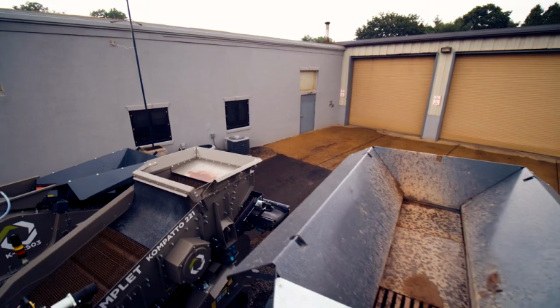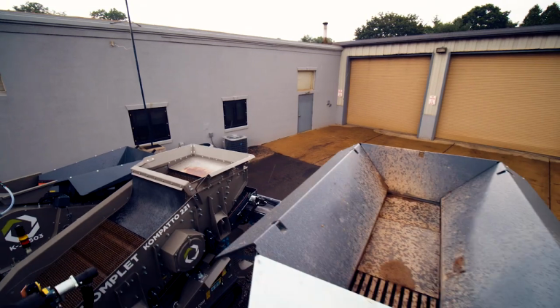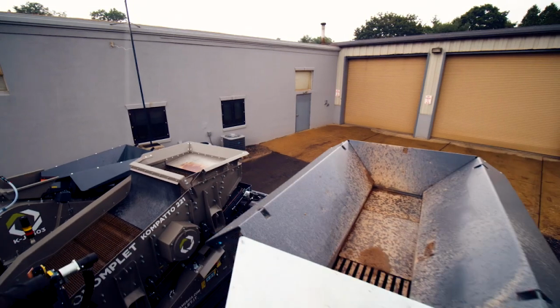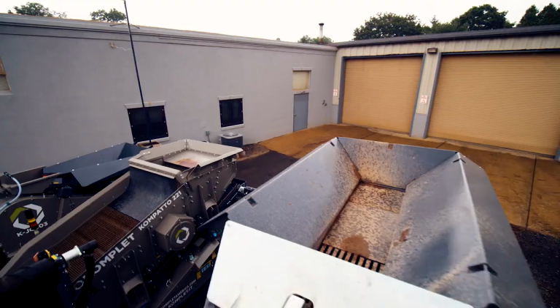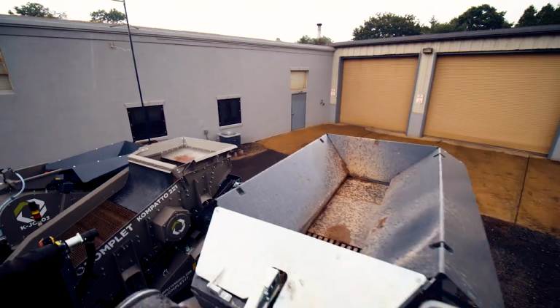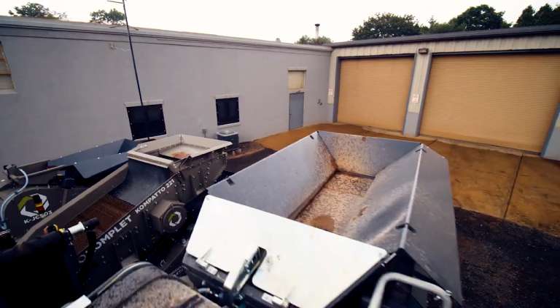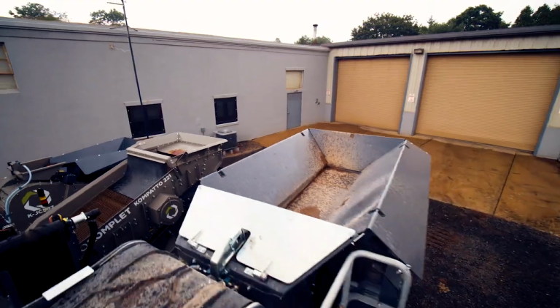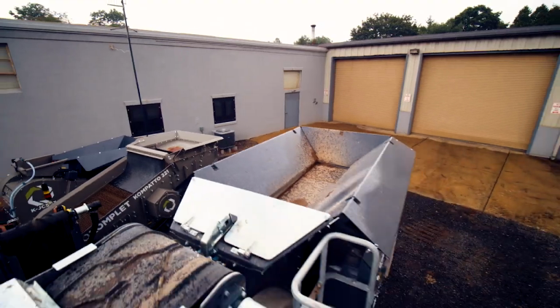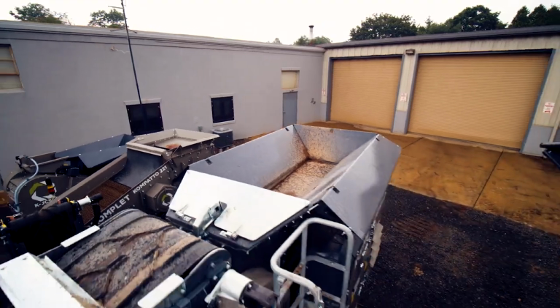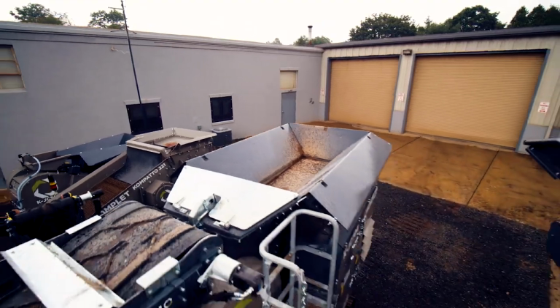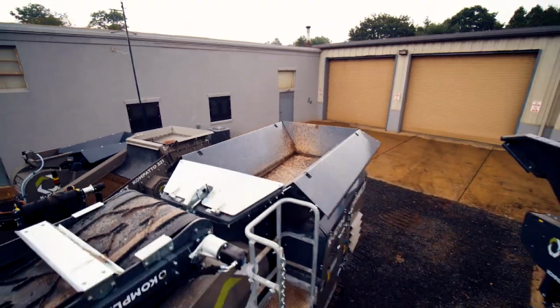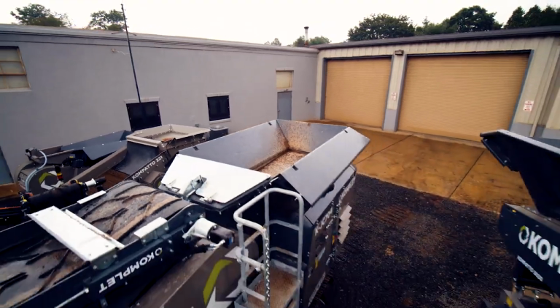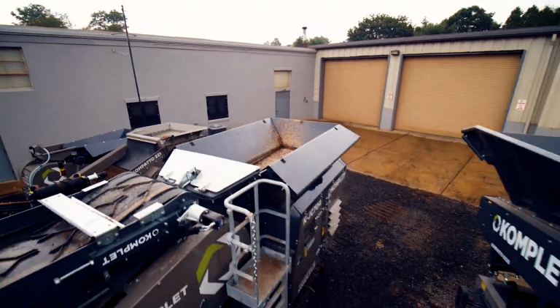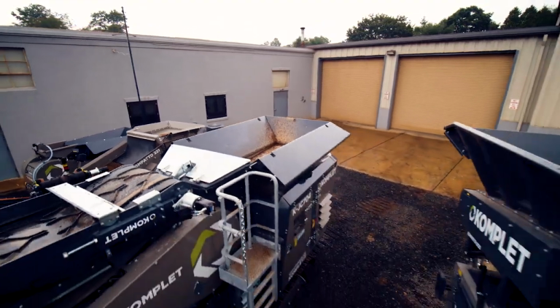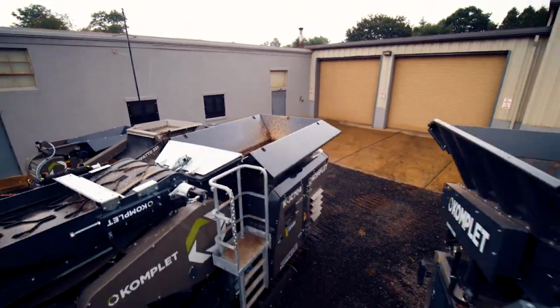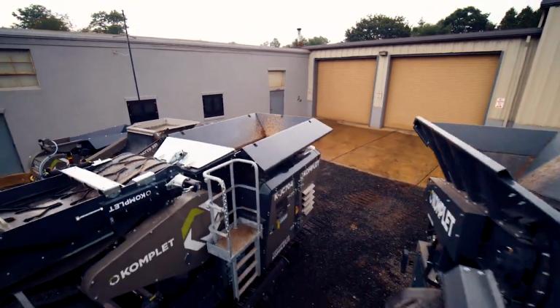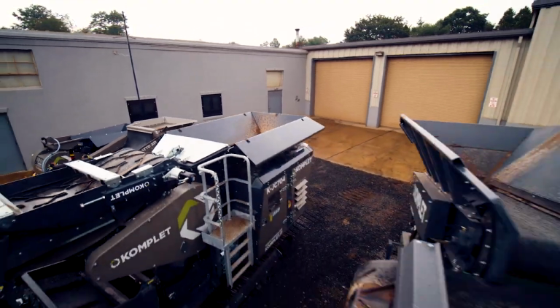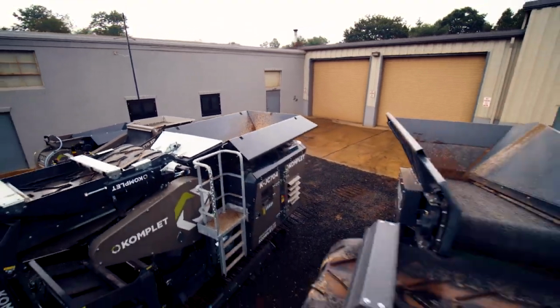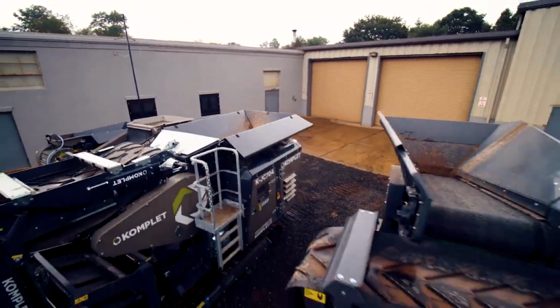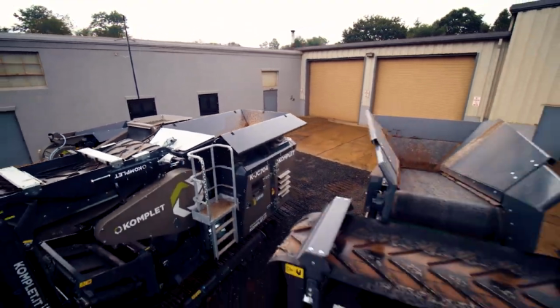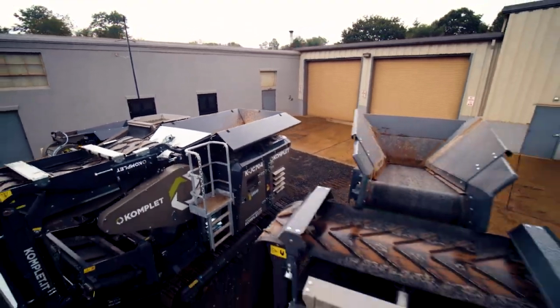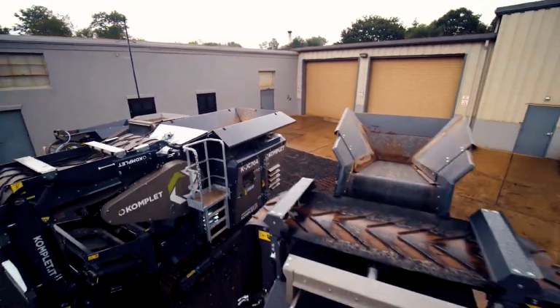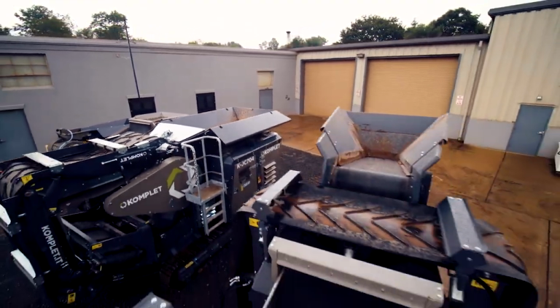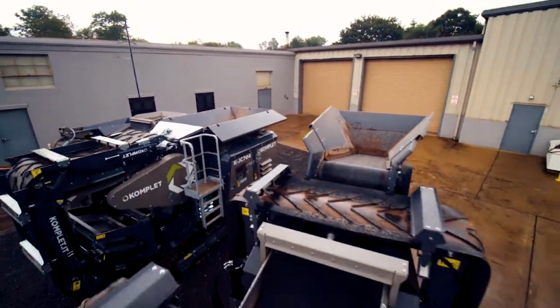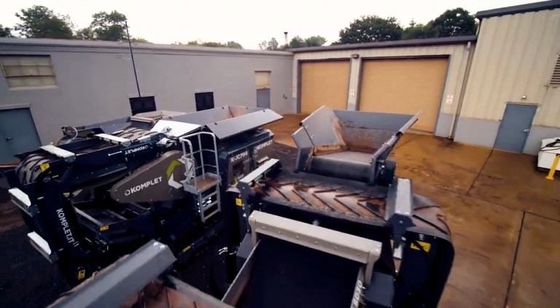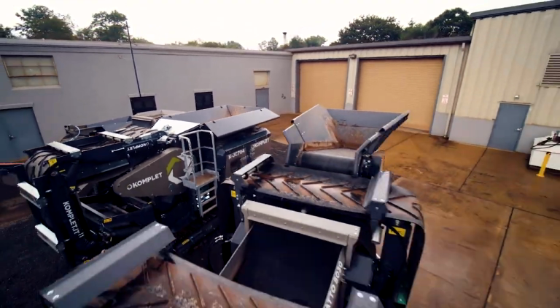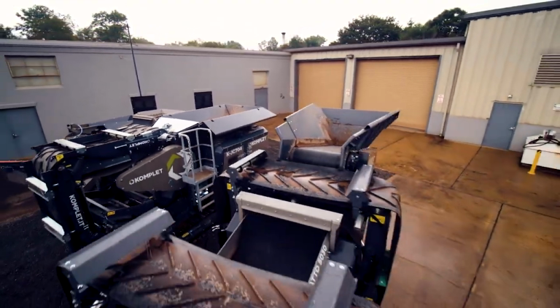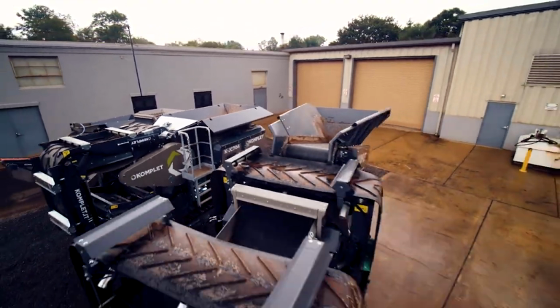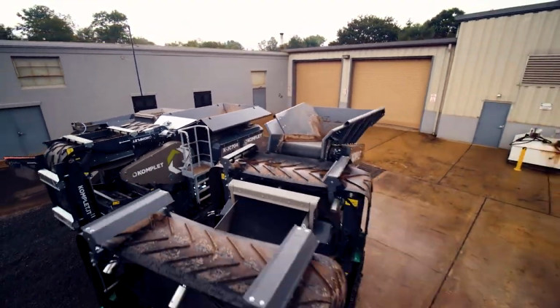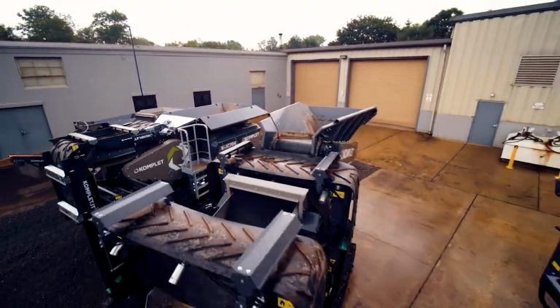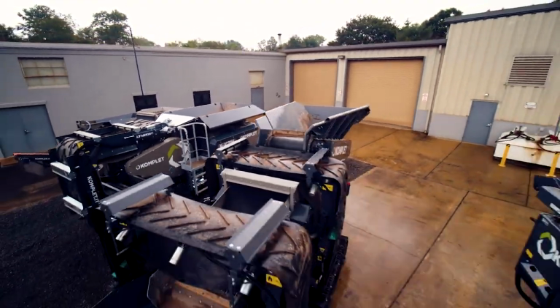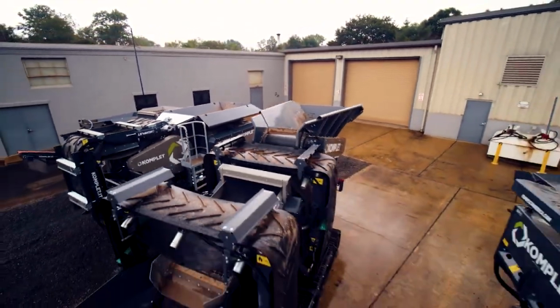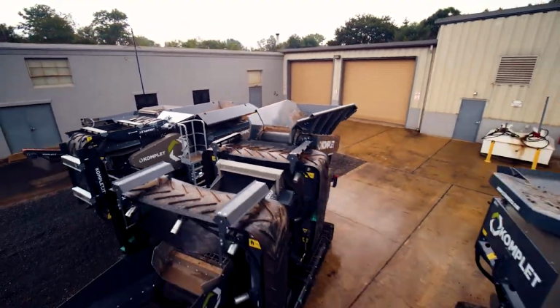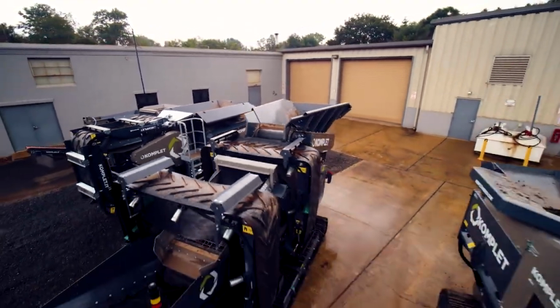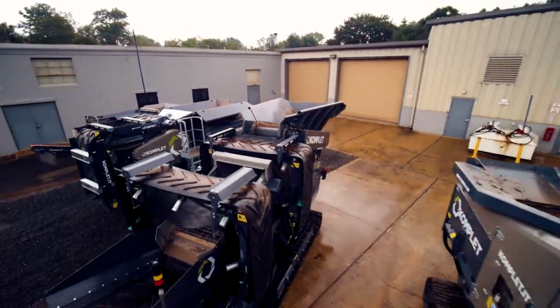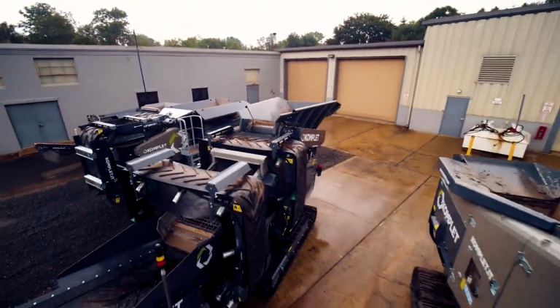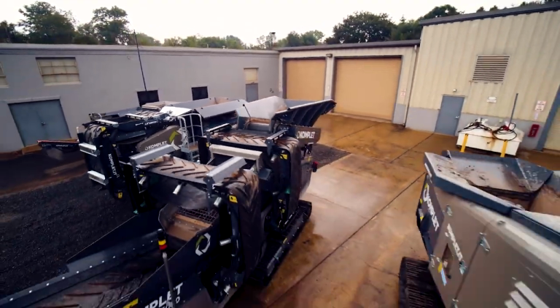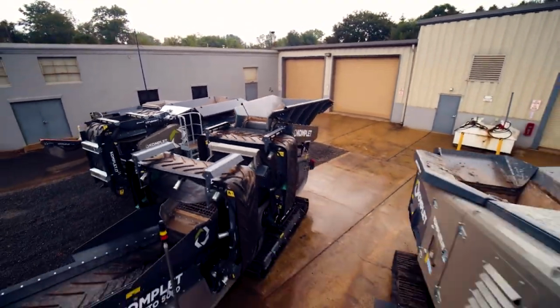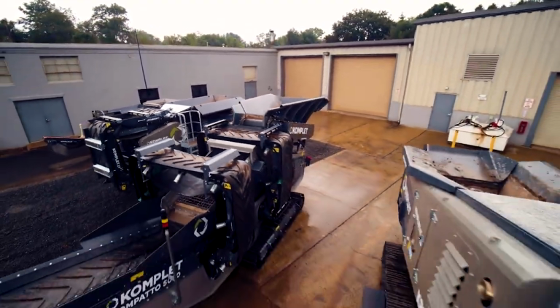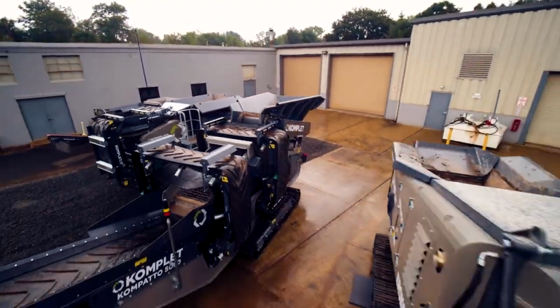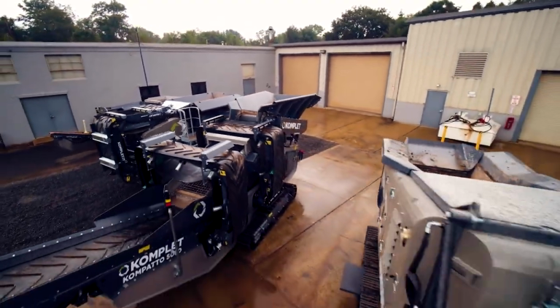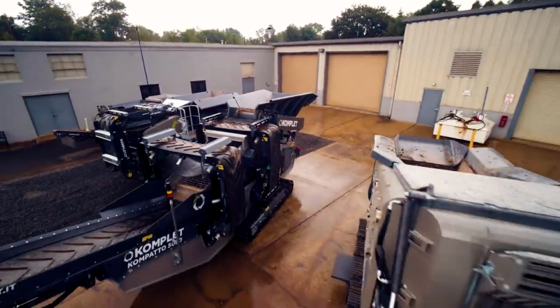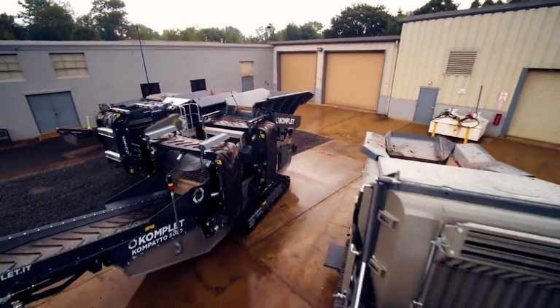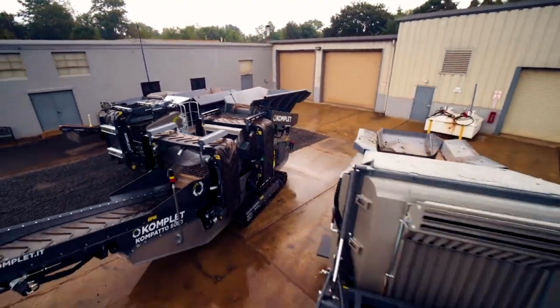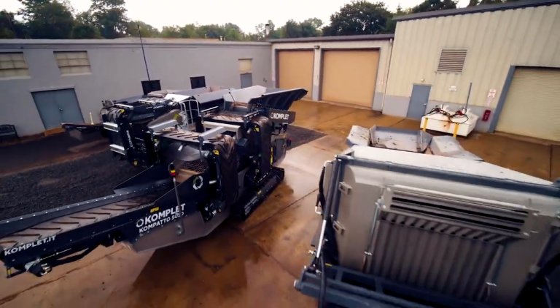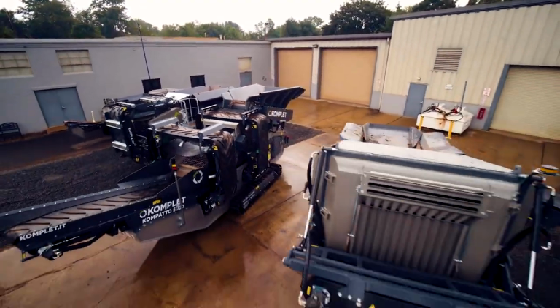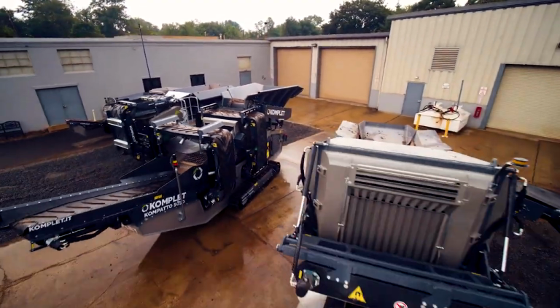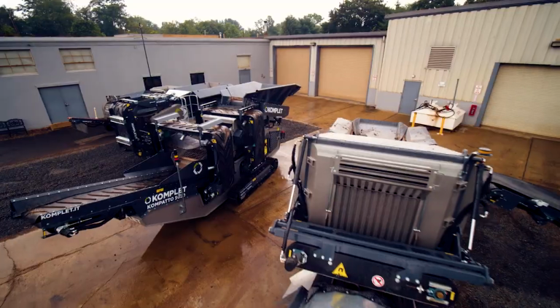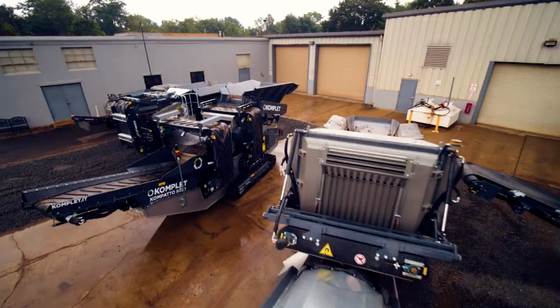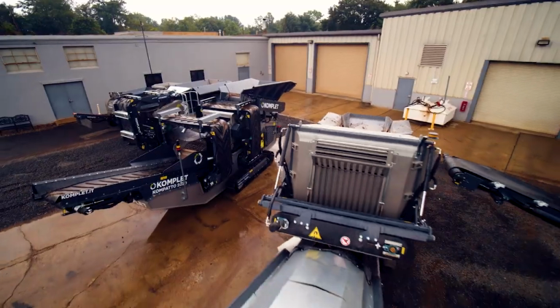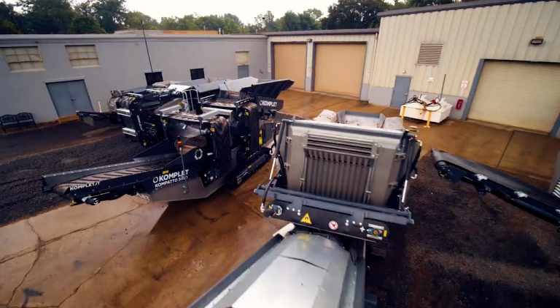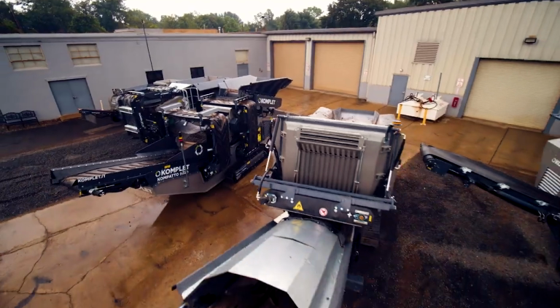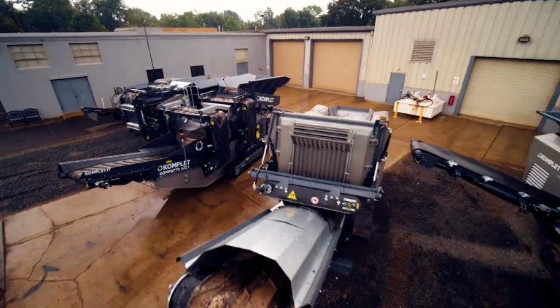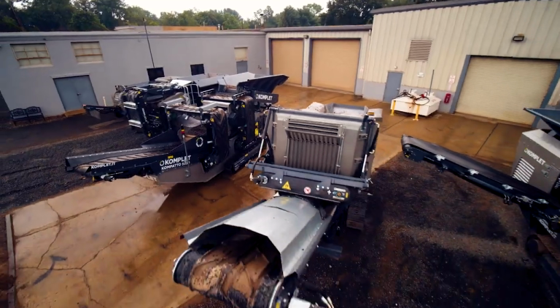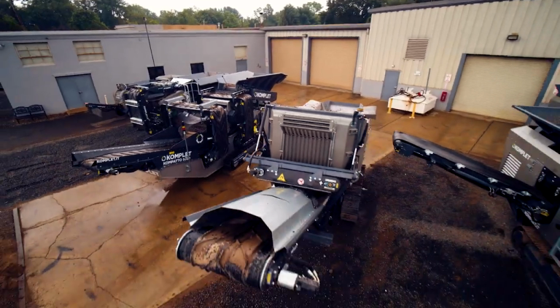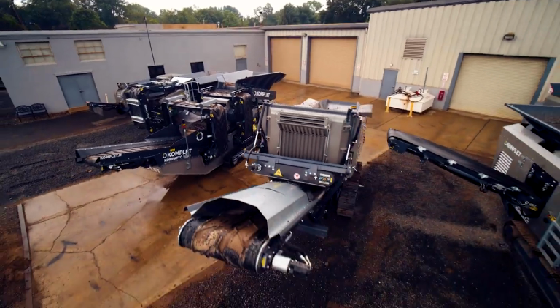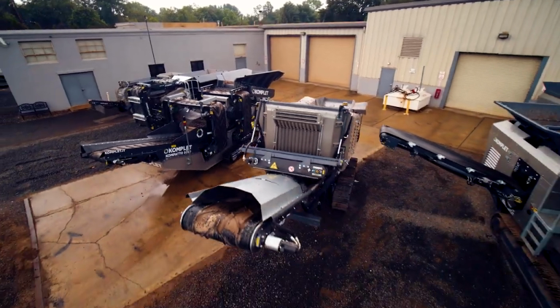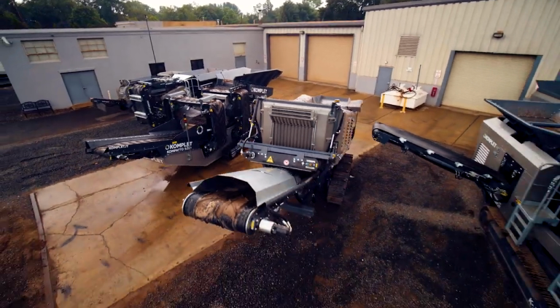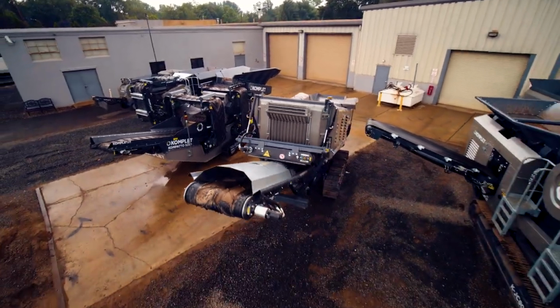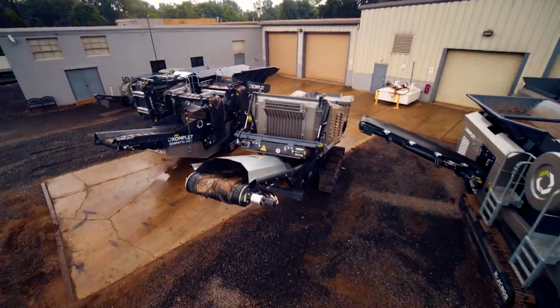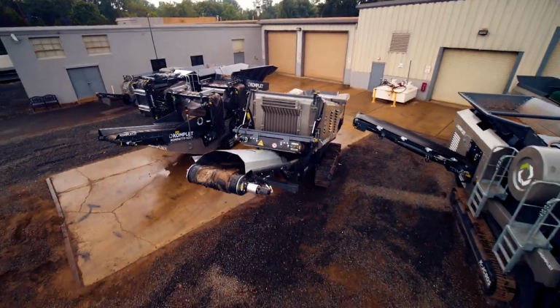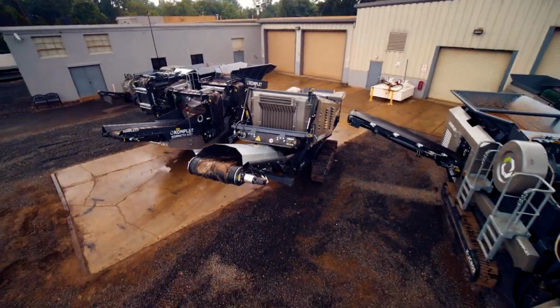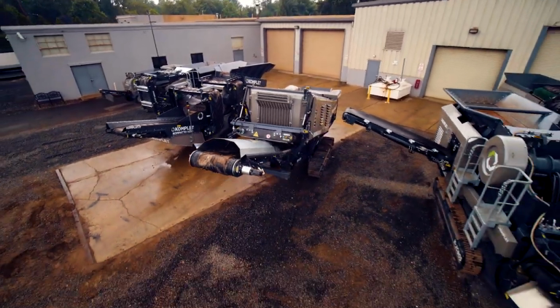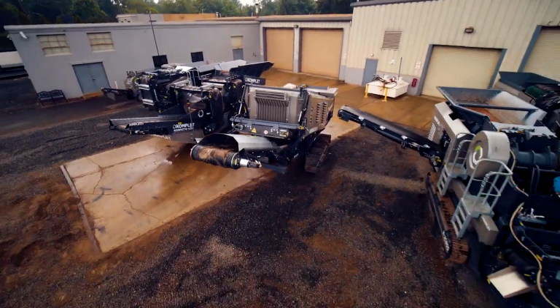Komplet produces jaw crushers, impact crushers, vibrating screeners, trommel screeners, slow-speed shredders, and conveyors.